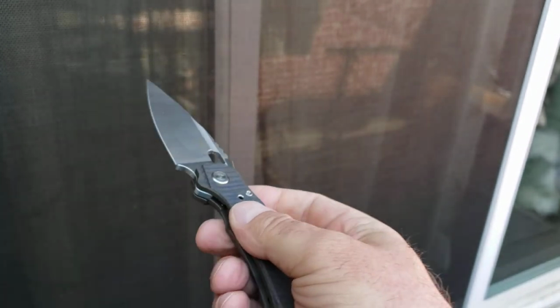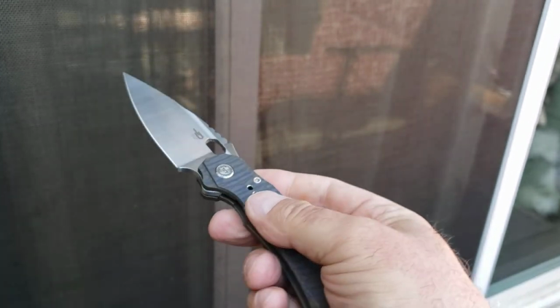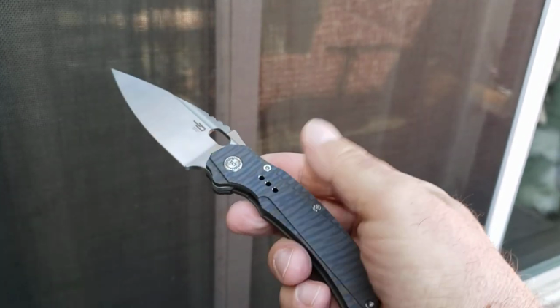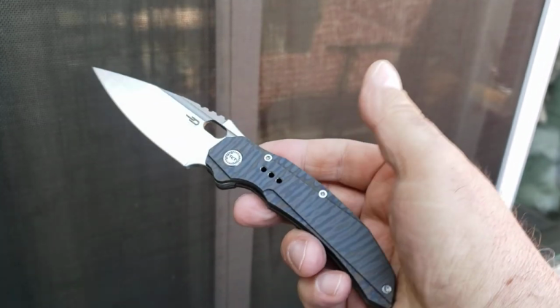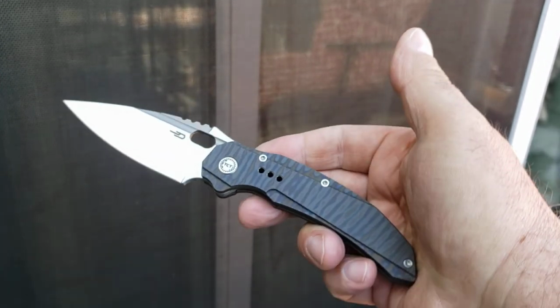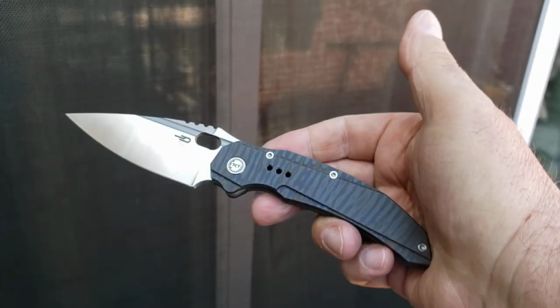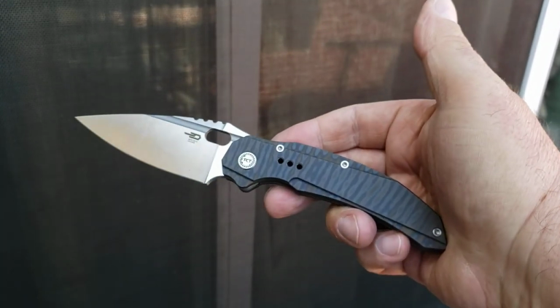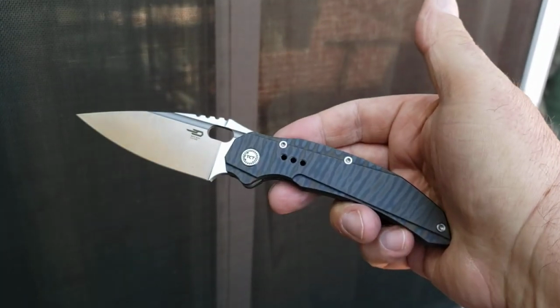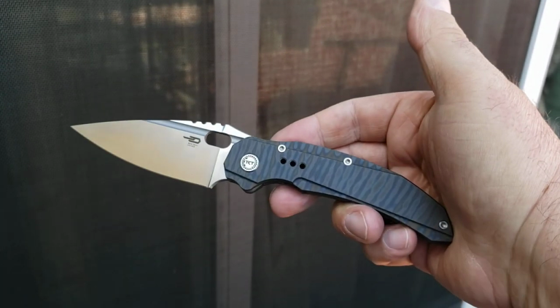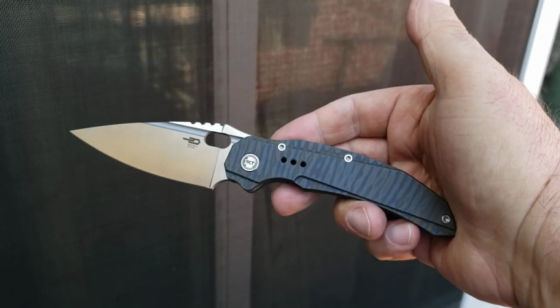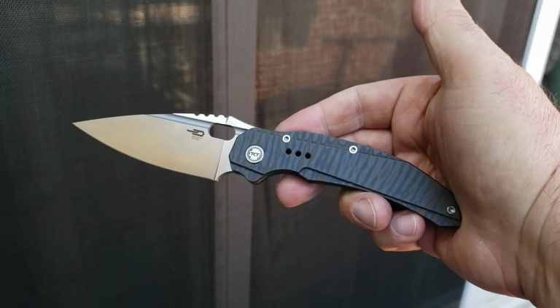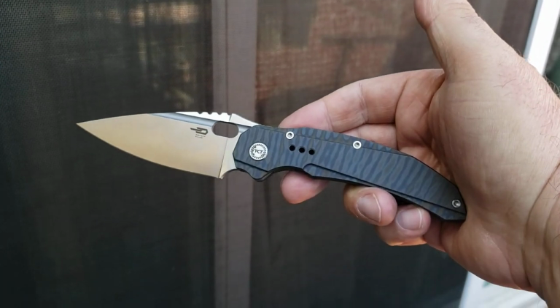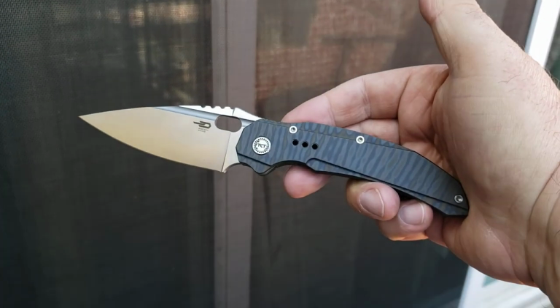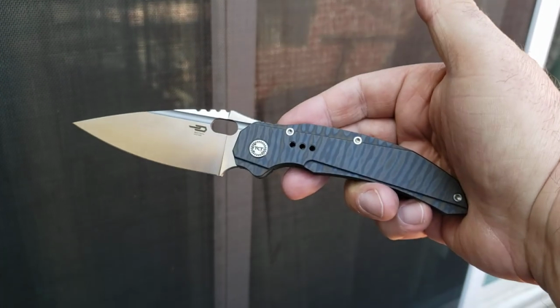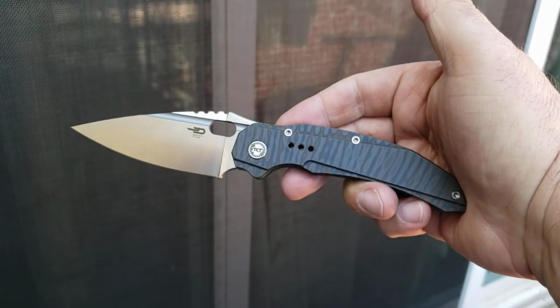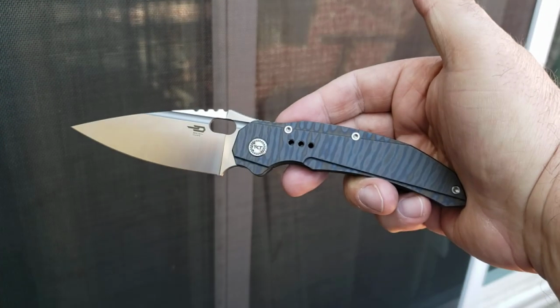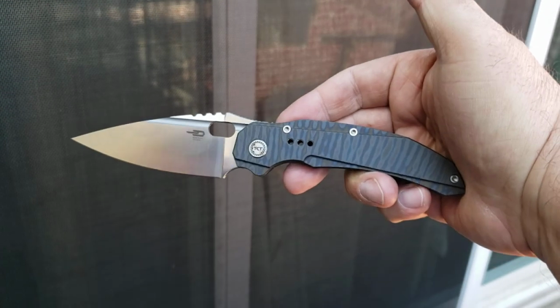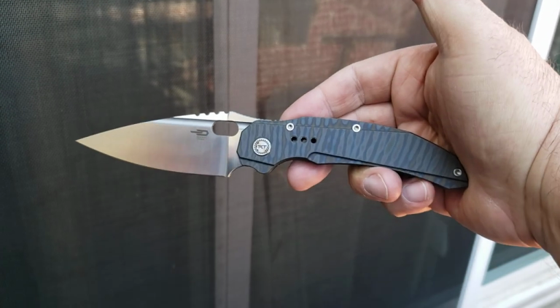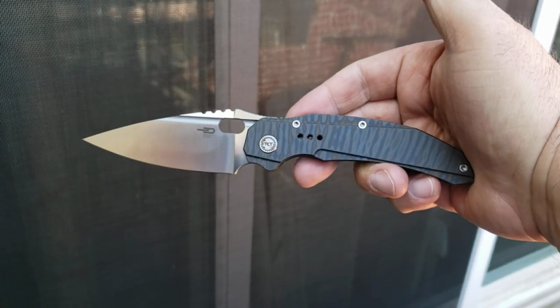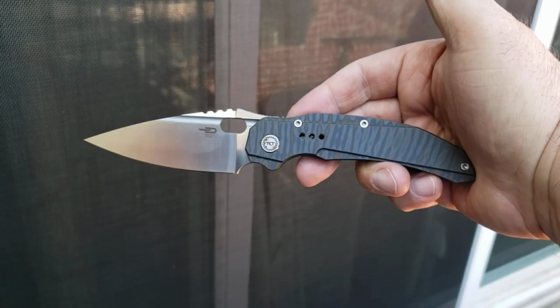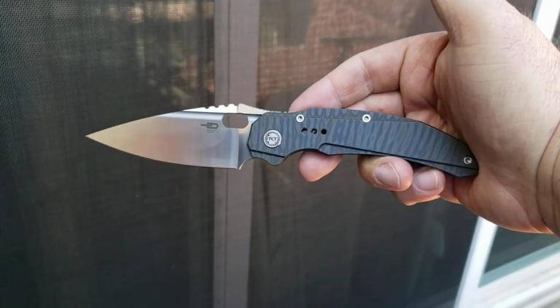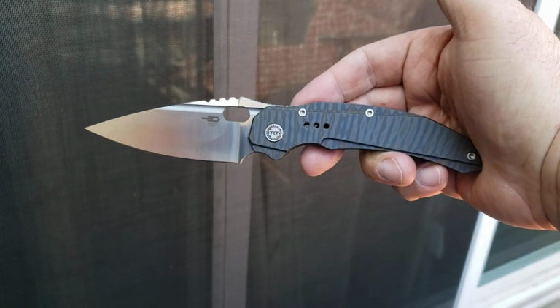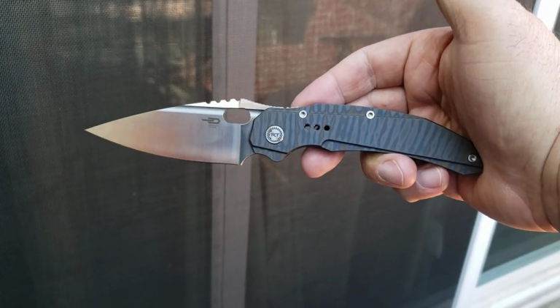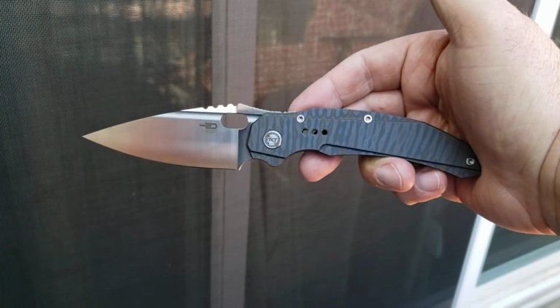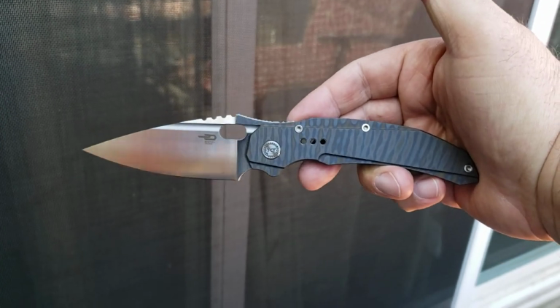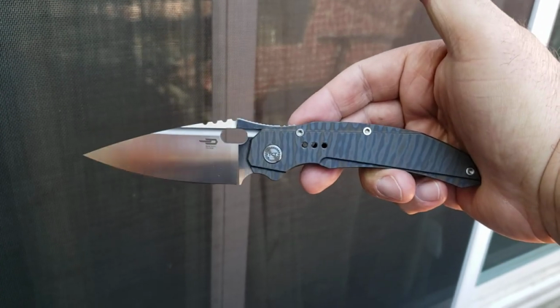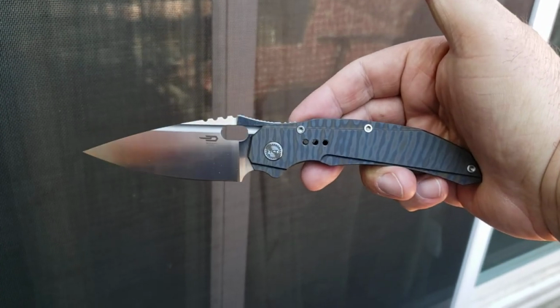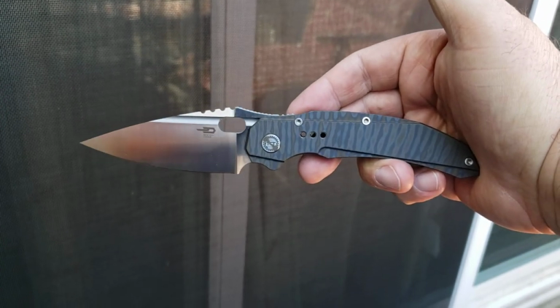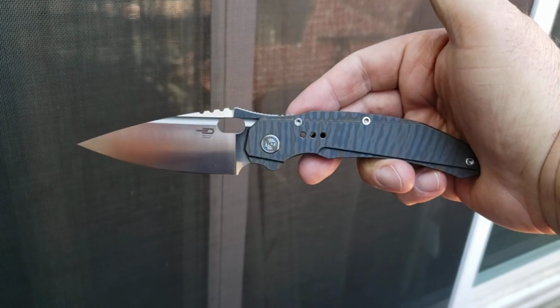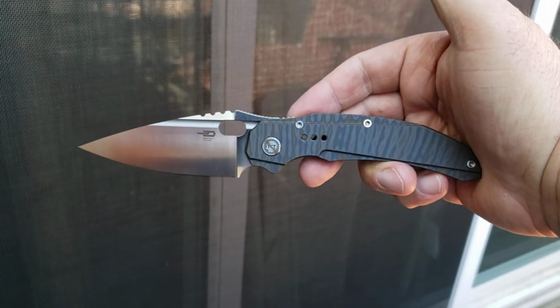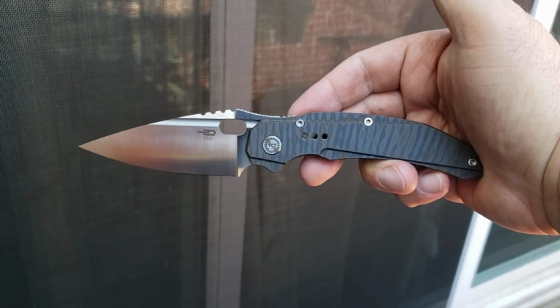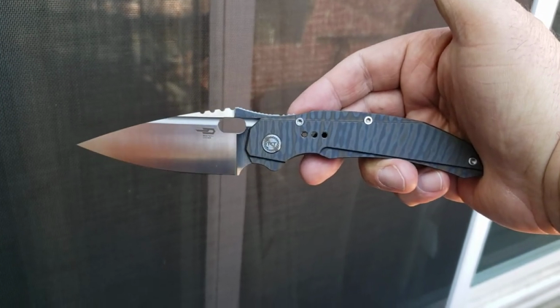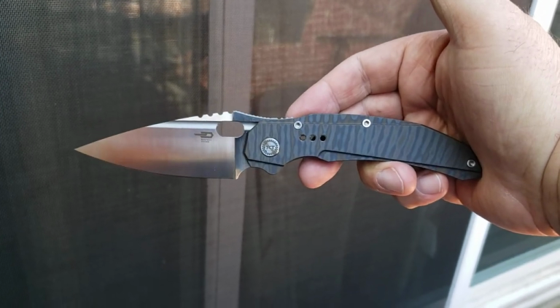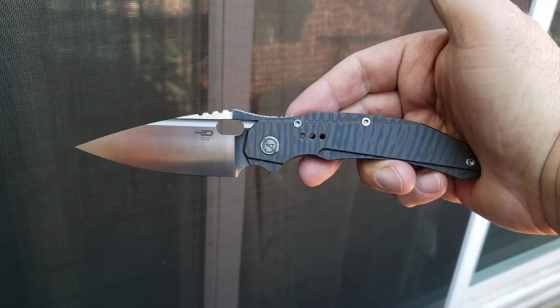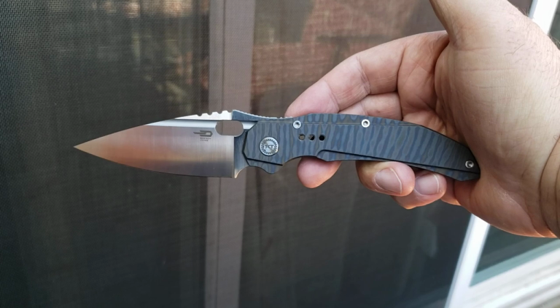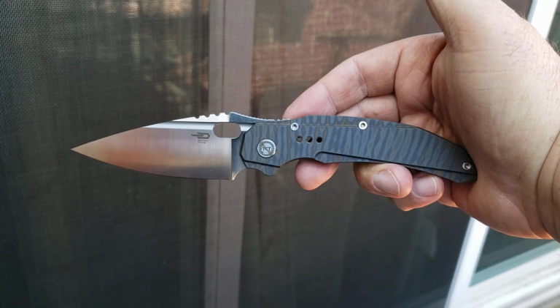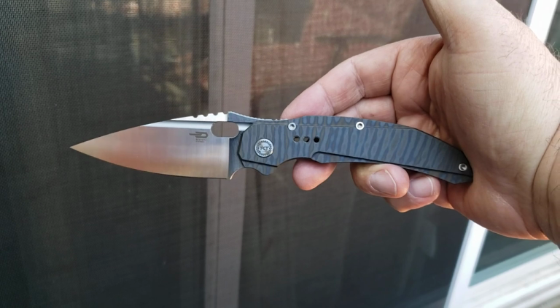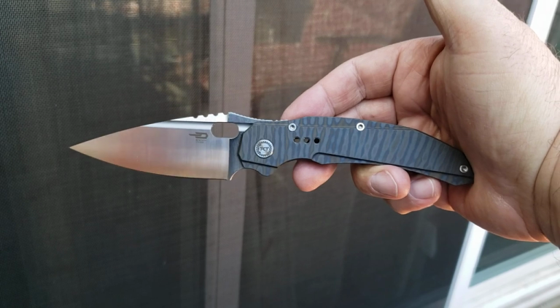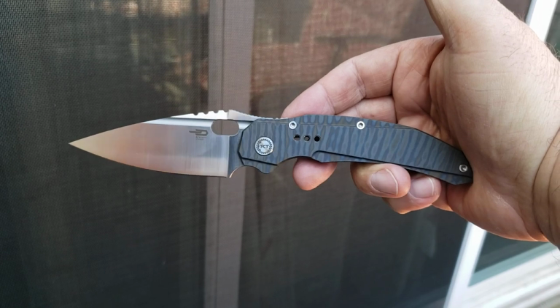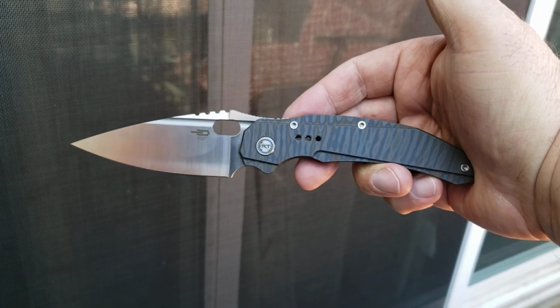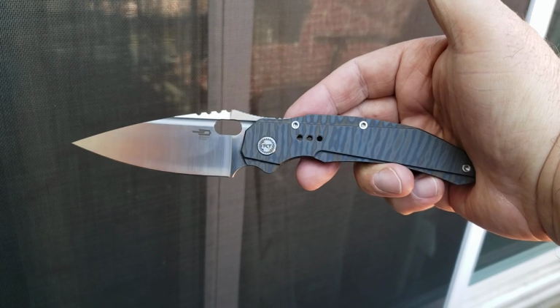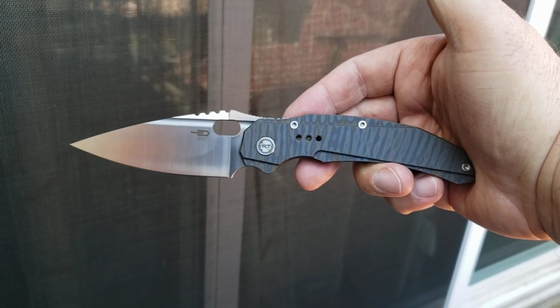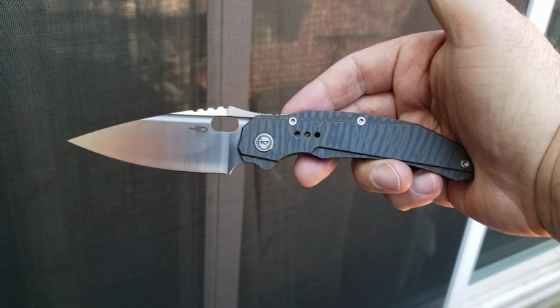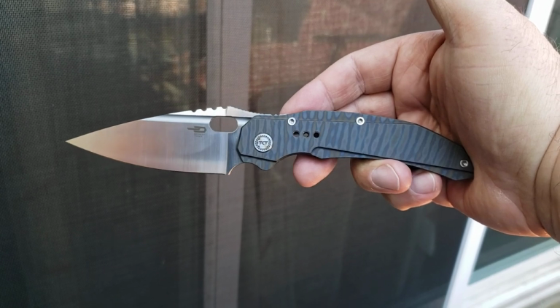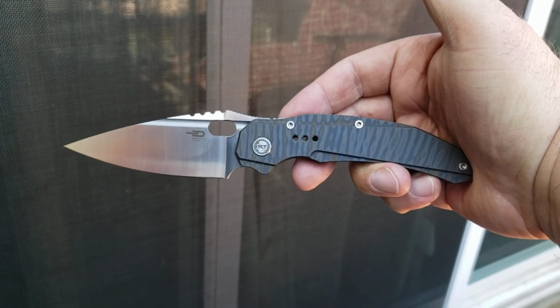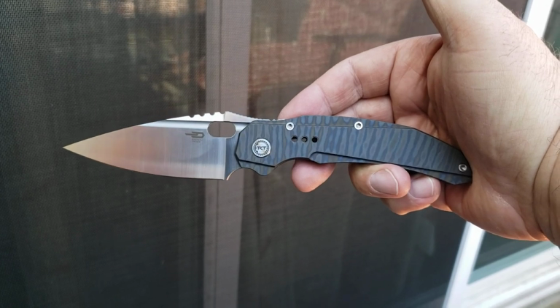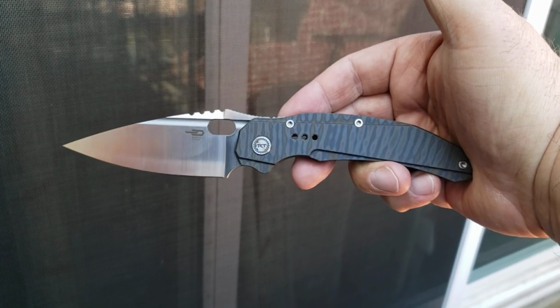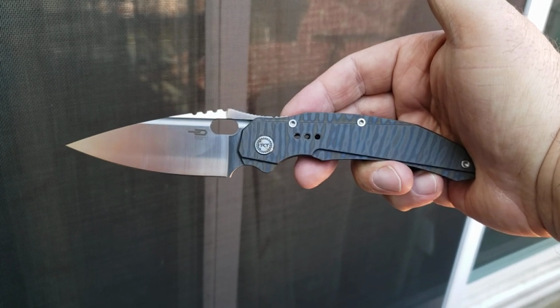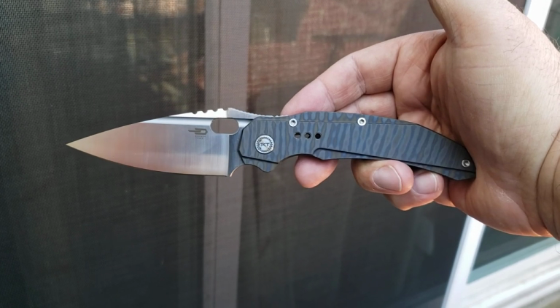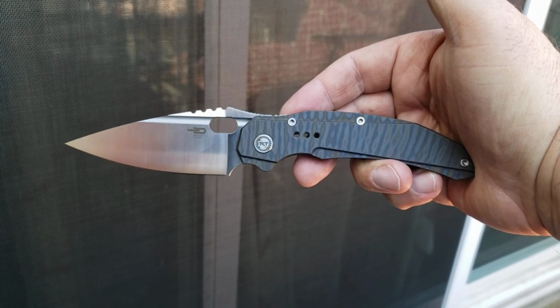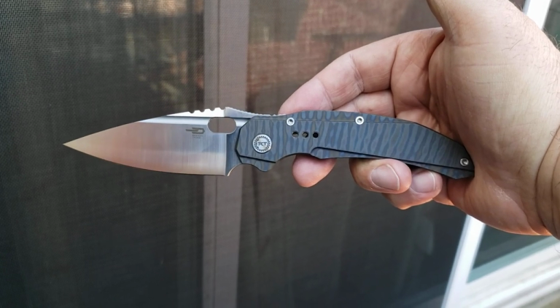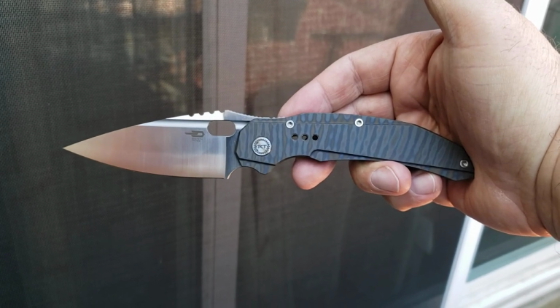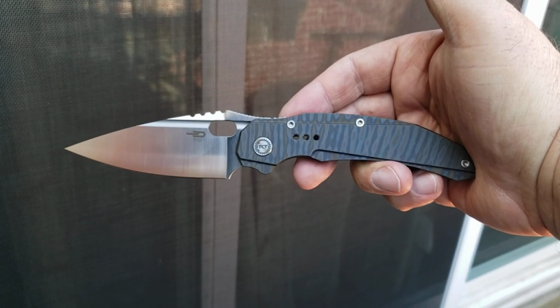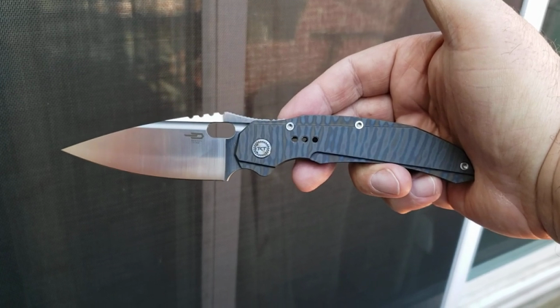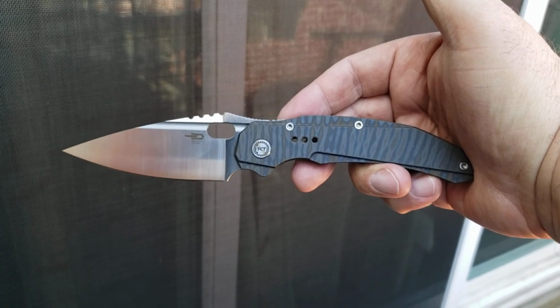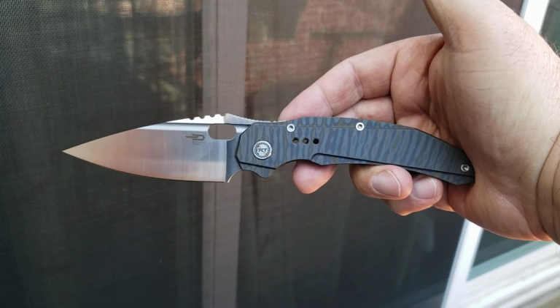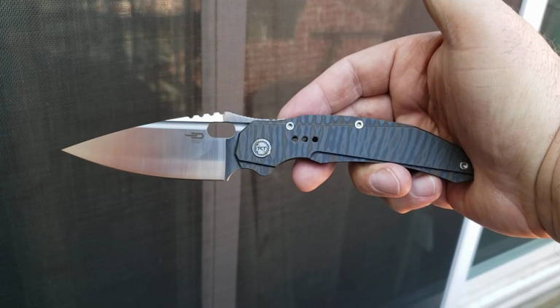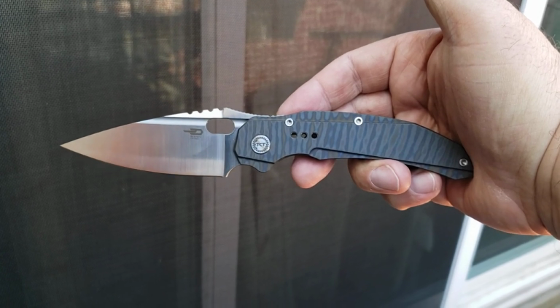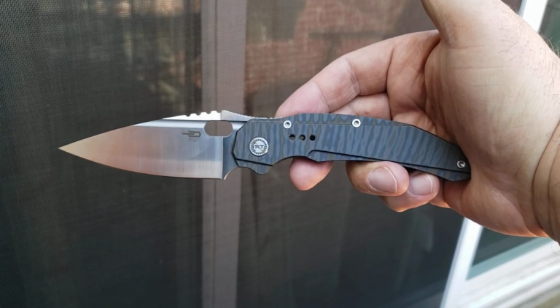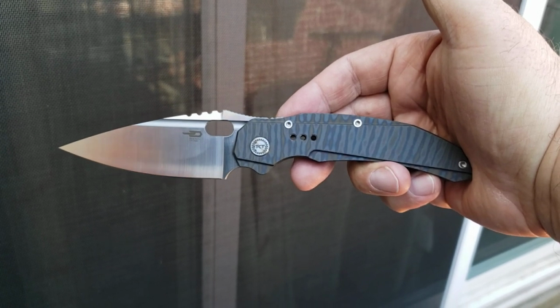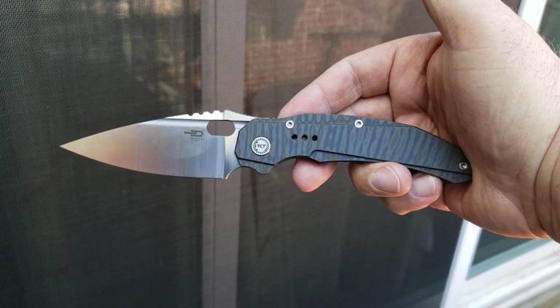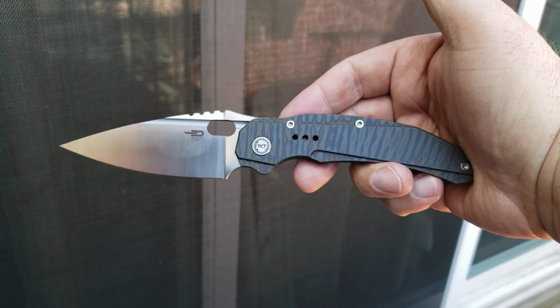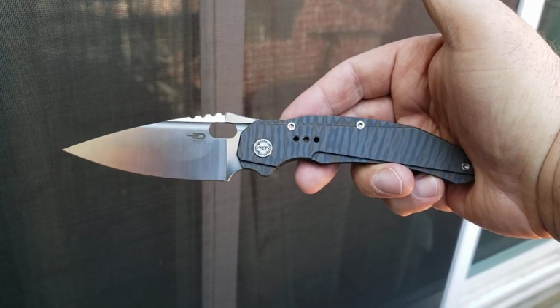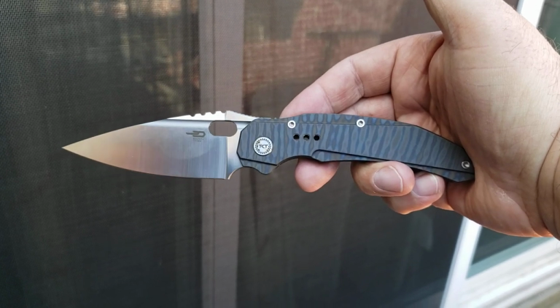This is the Bestek Exploit. It's what's in my pocket today. What are you carrying? Let me know down in the comments below. Hope you guys are having a great day.